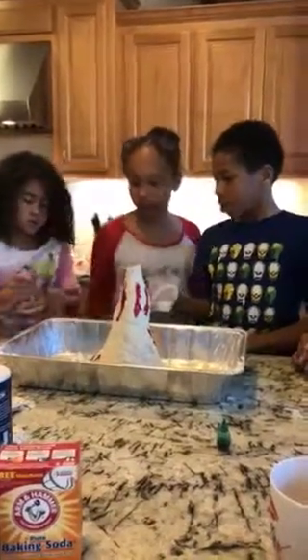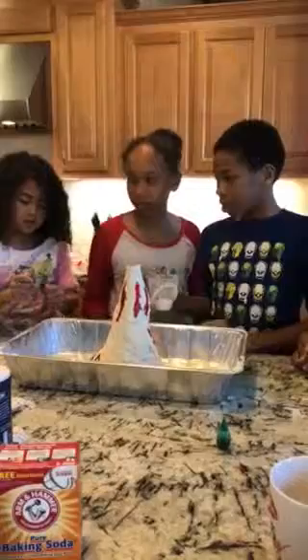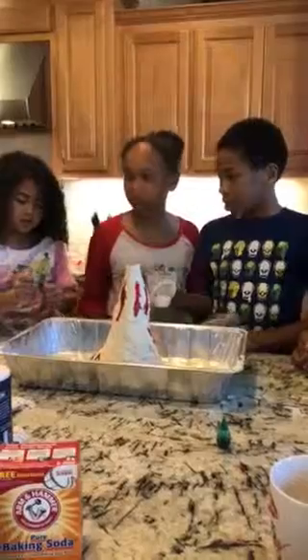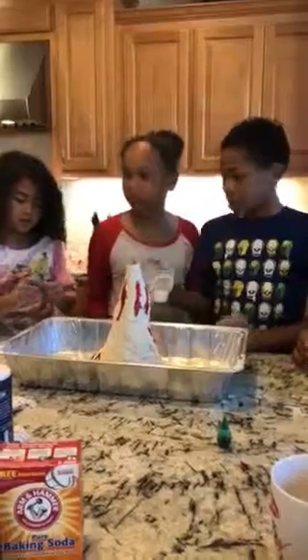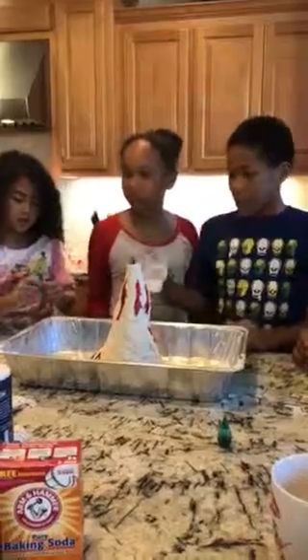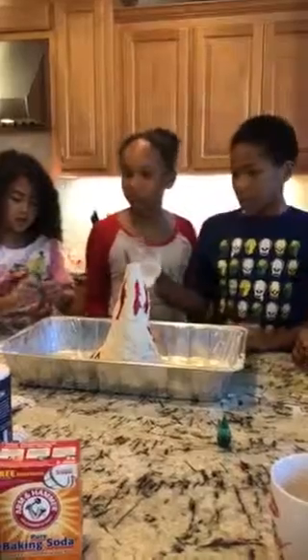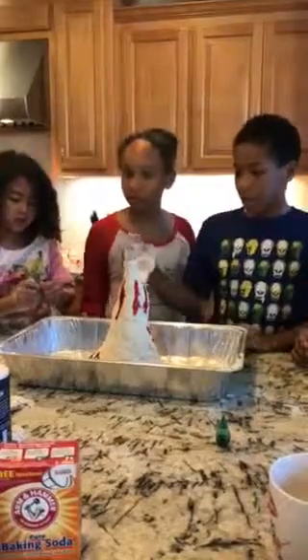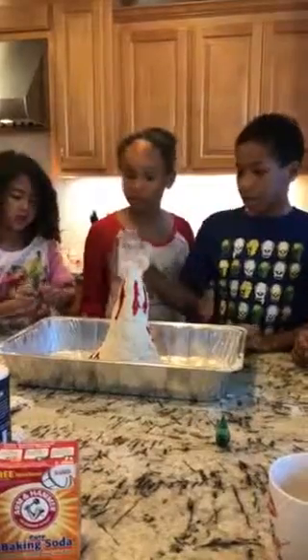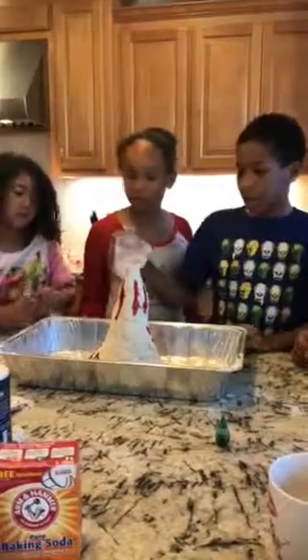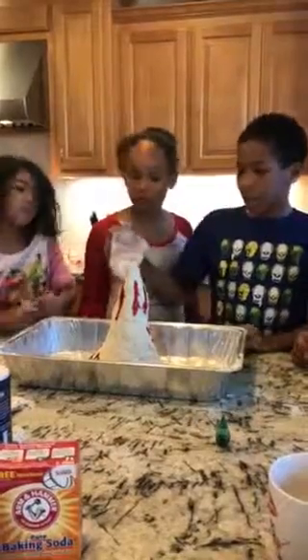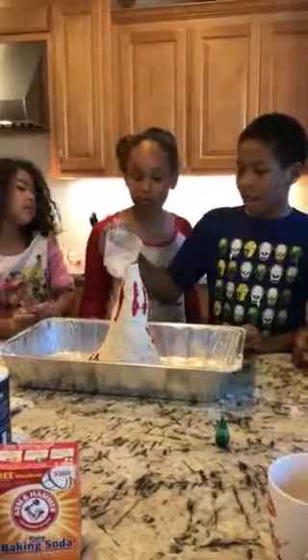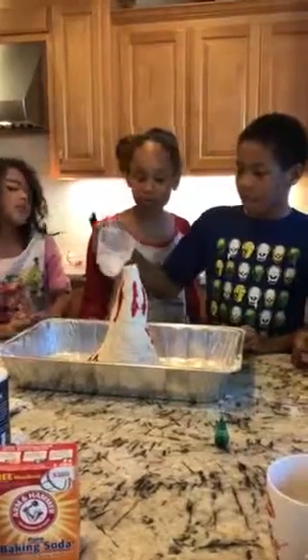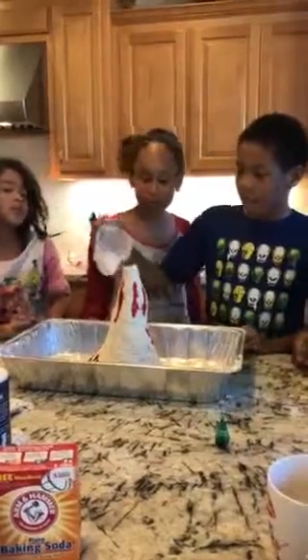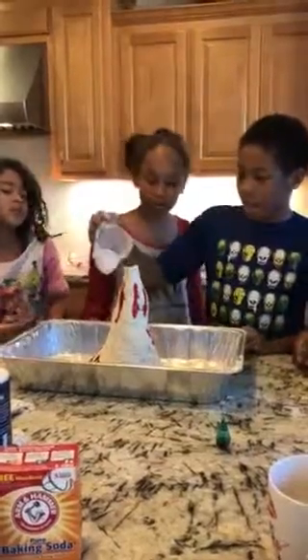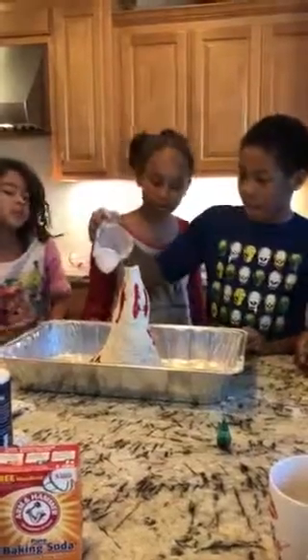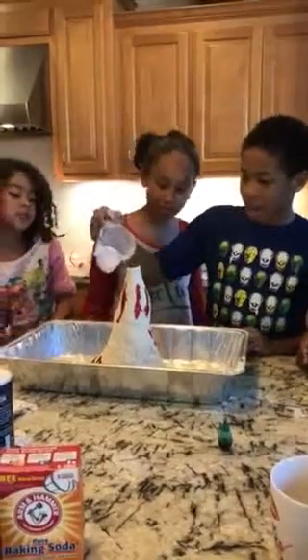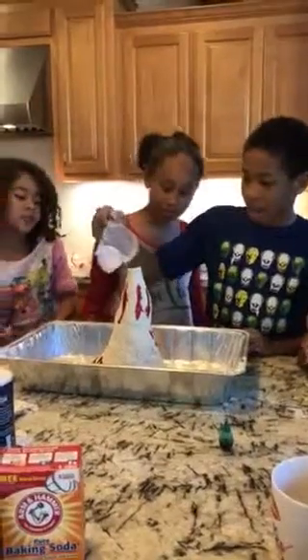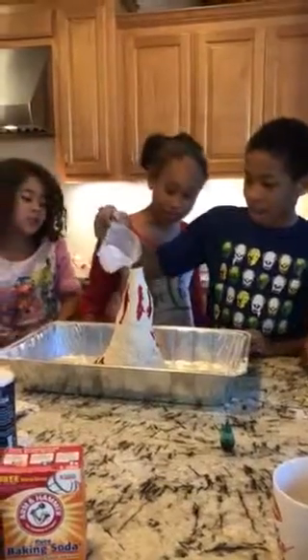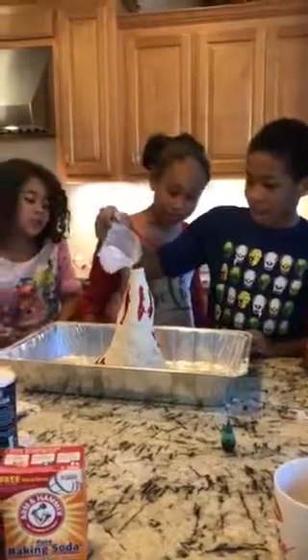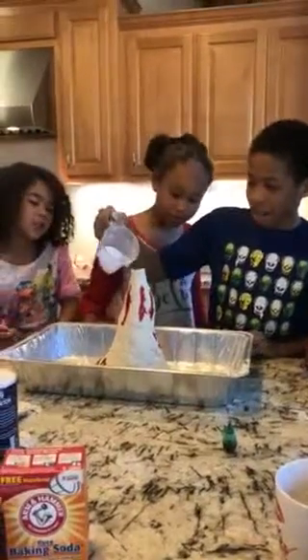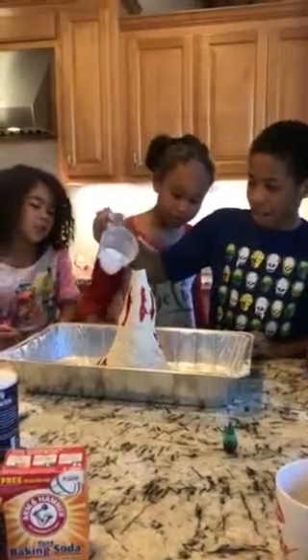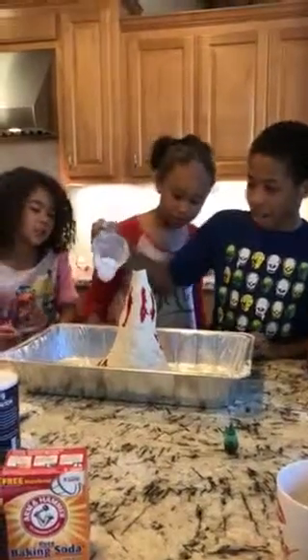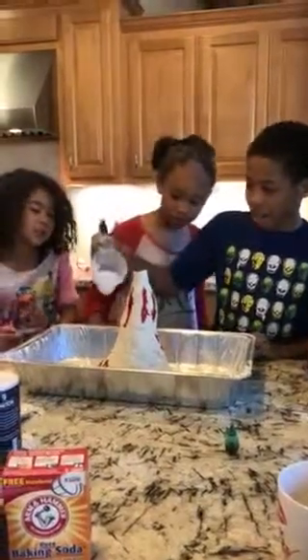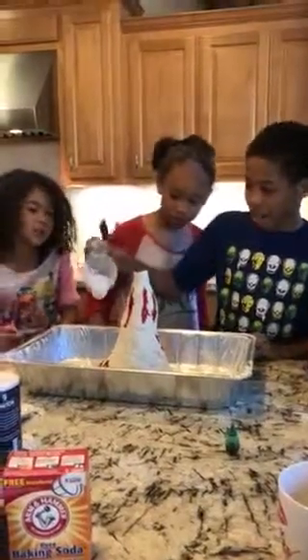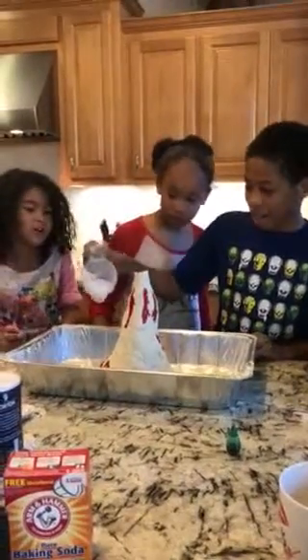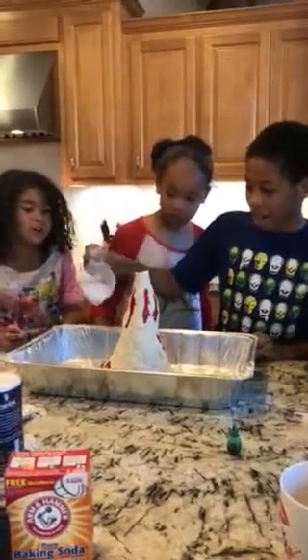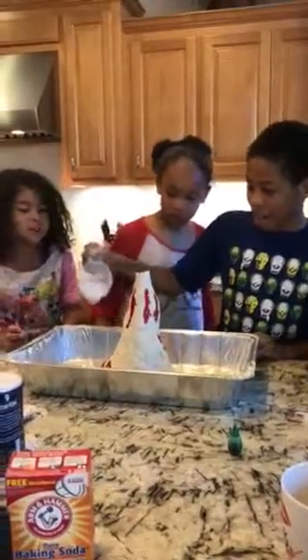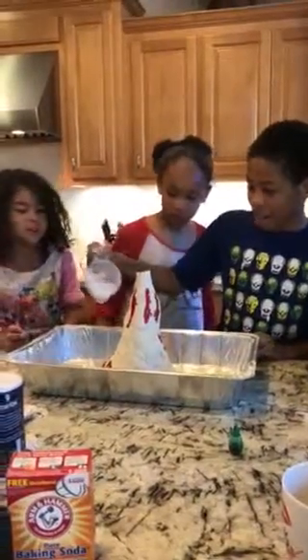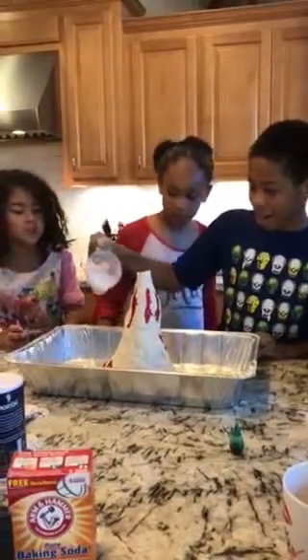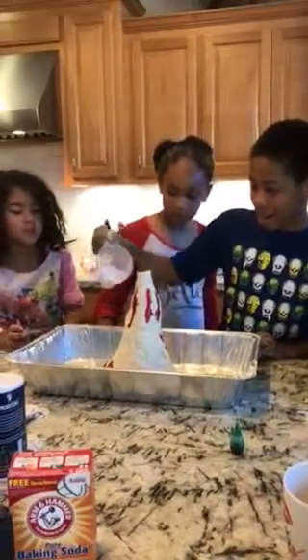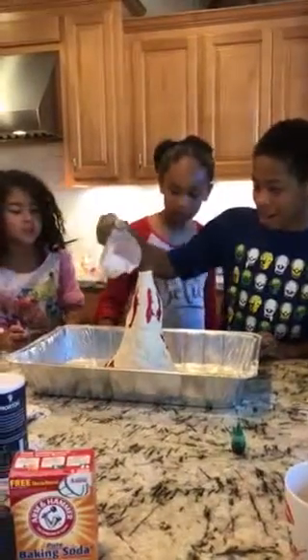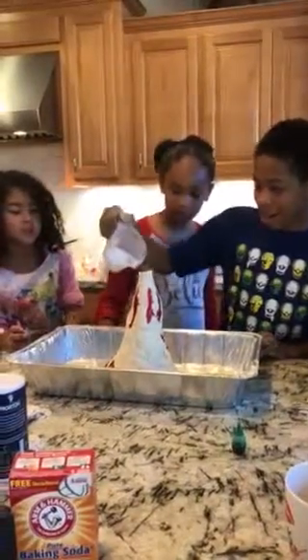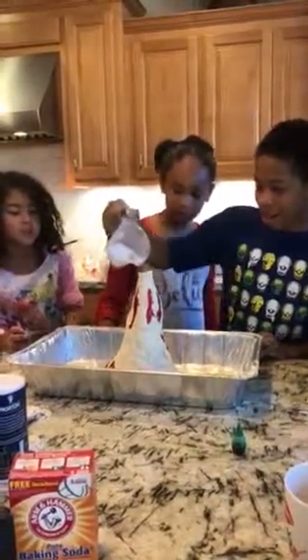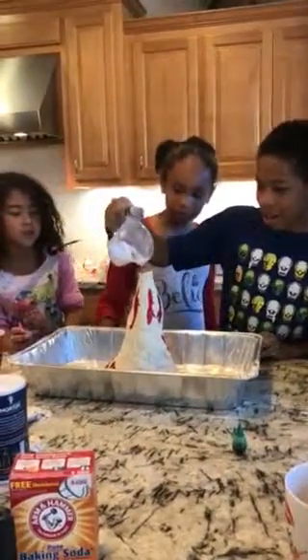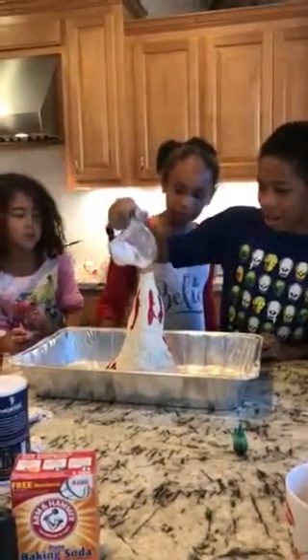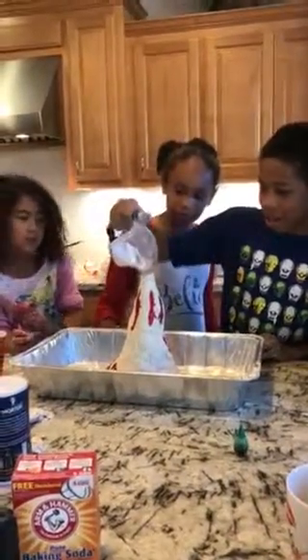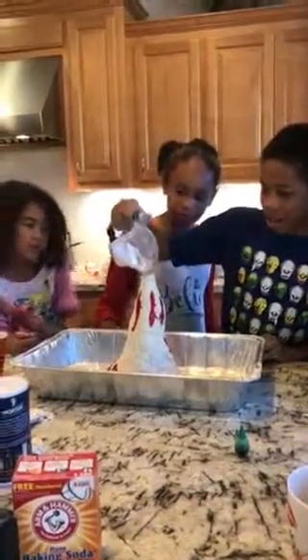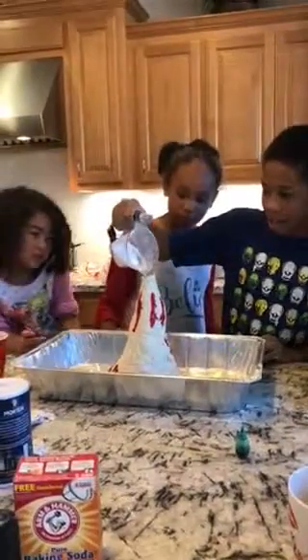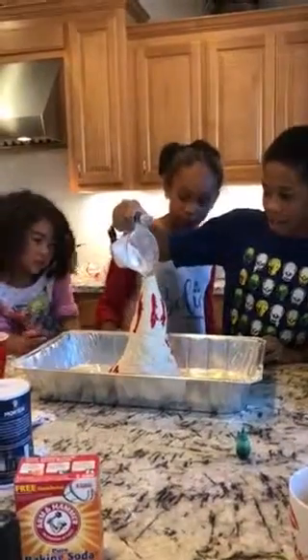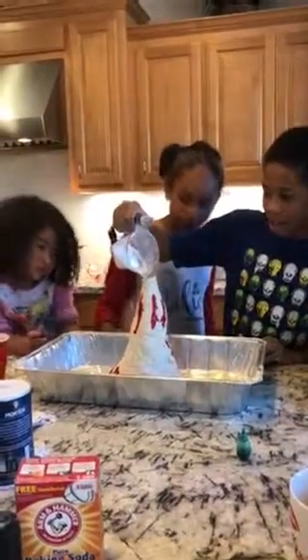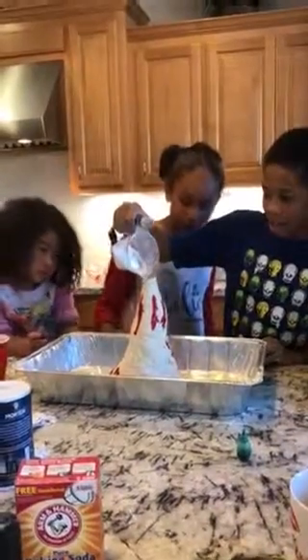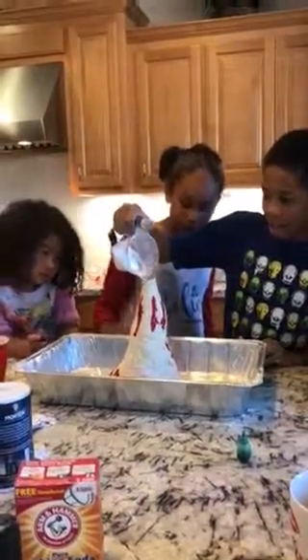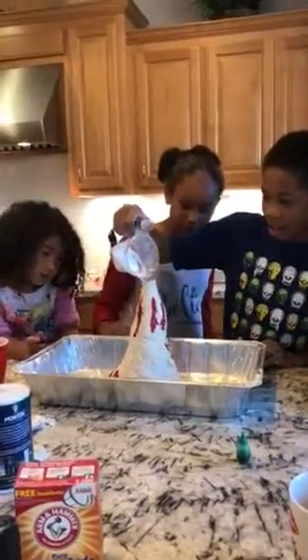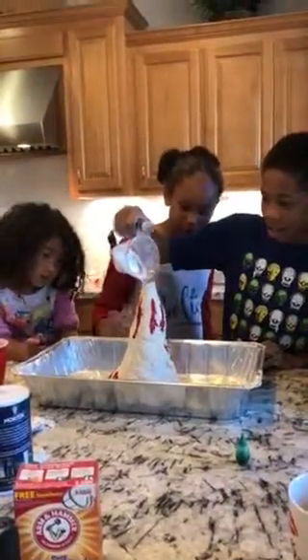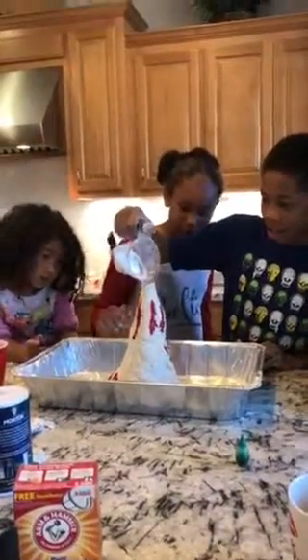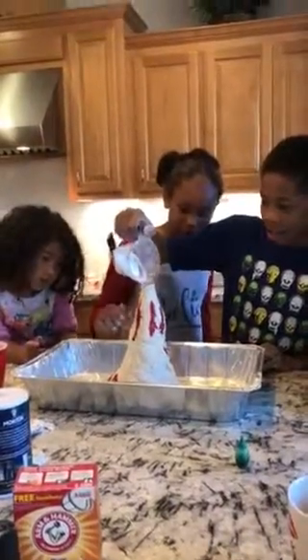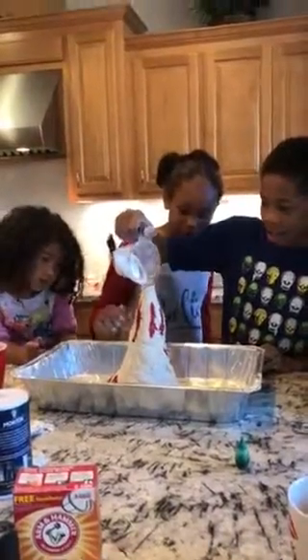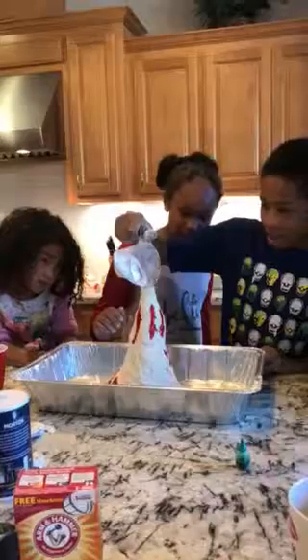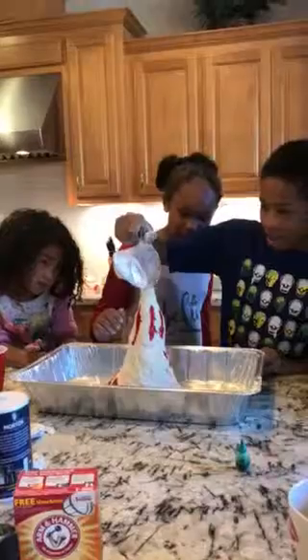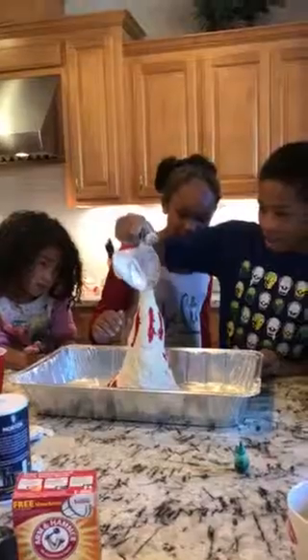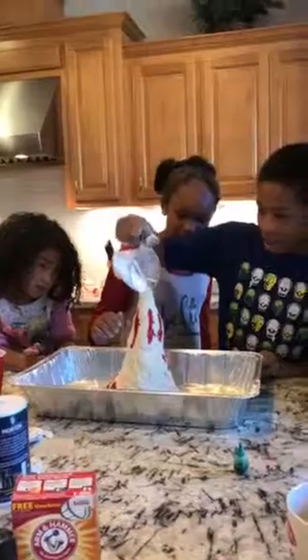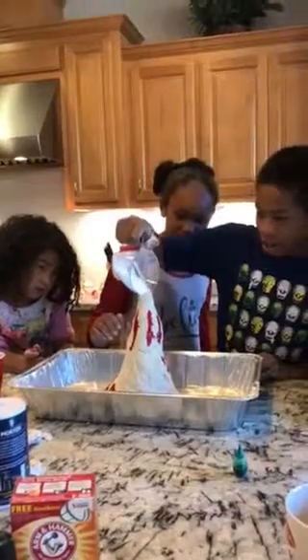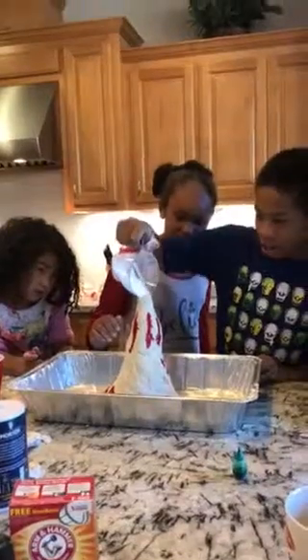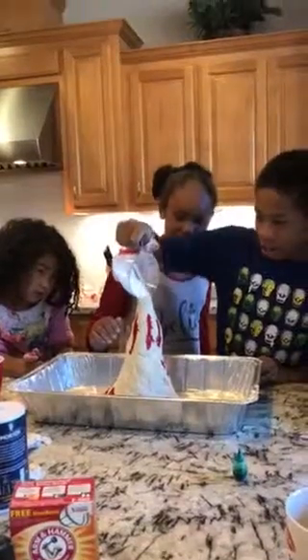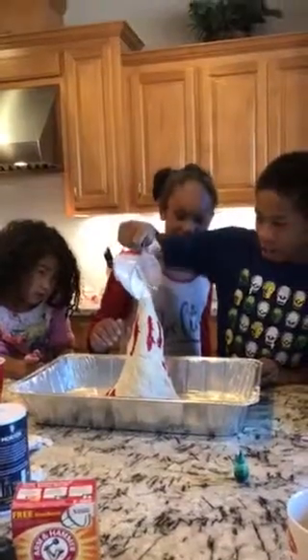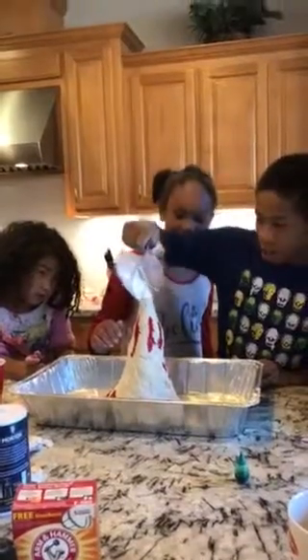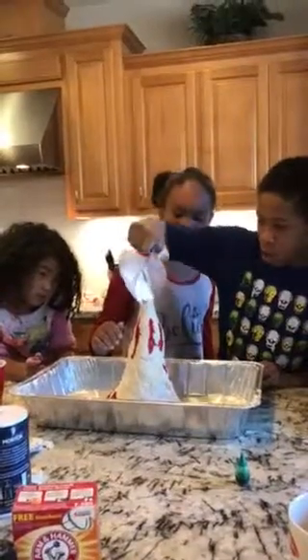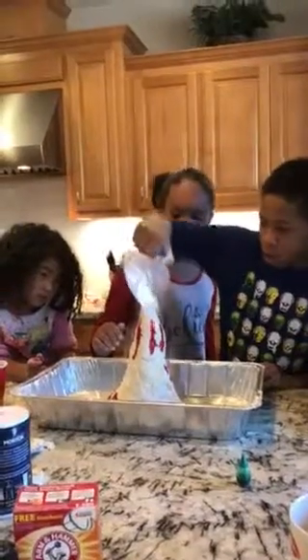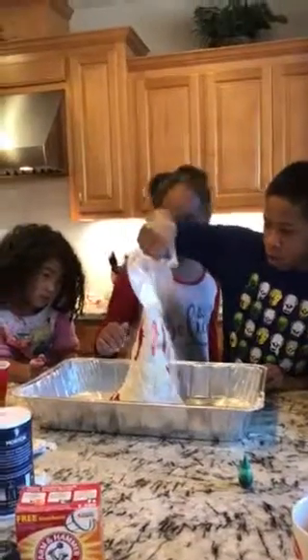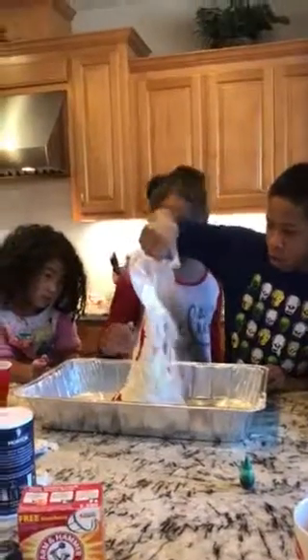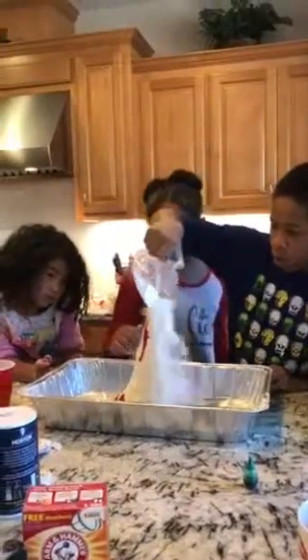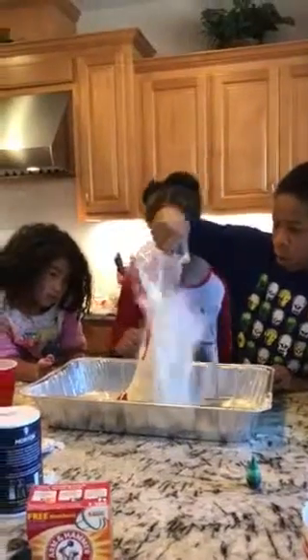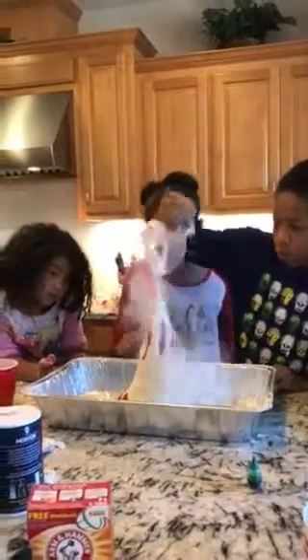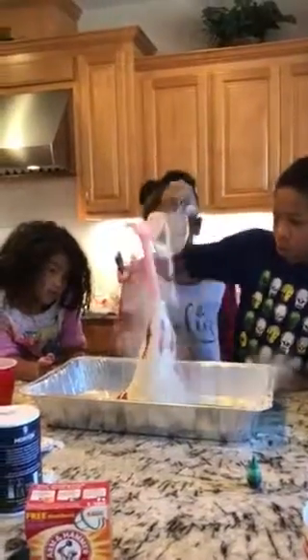That's good, Bear. Do it good, Malik. Make it all go in at the same time. Go, go.